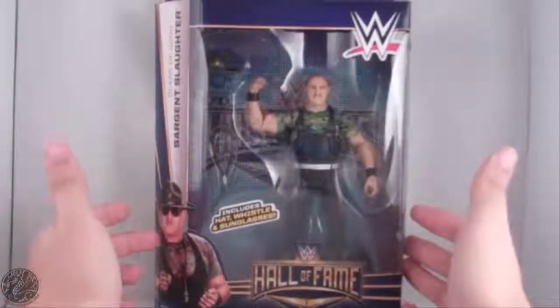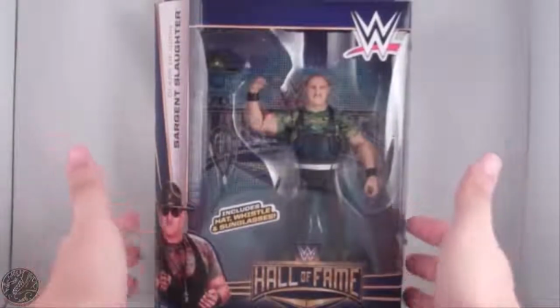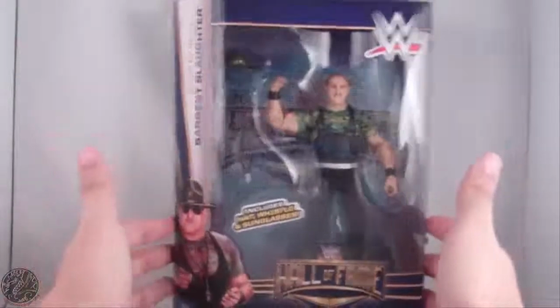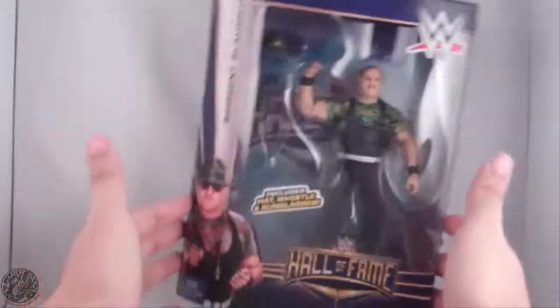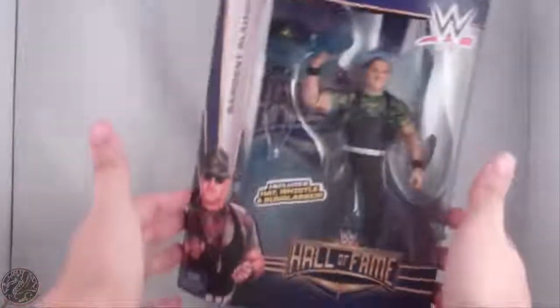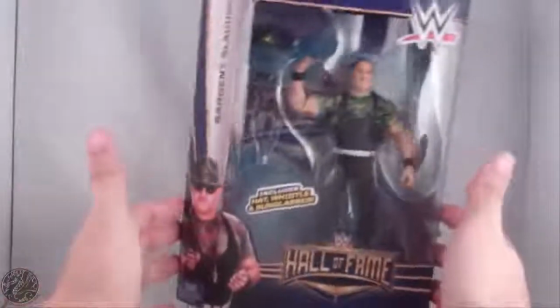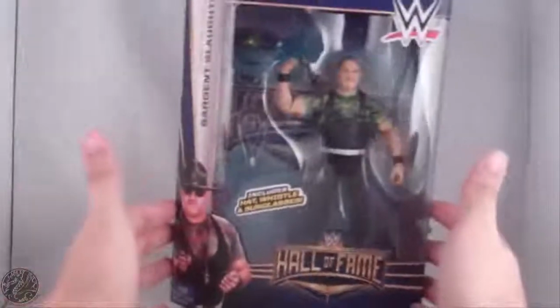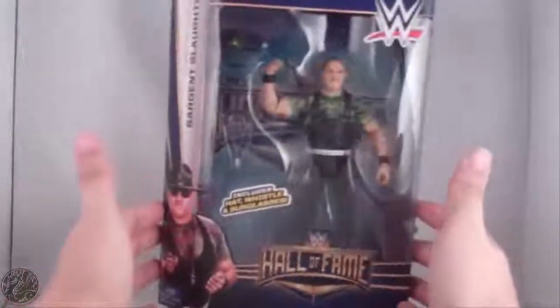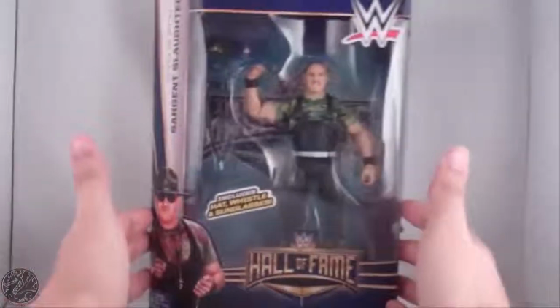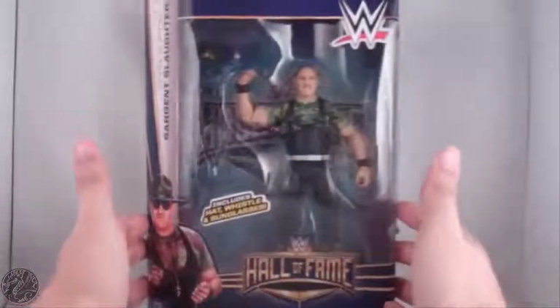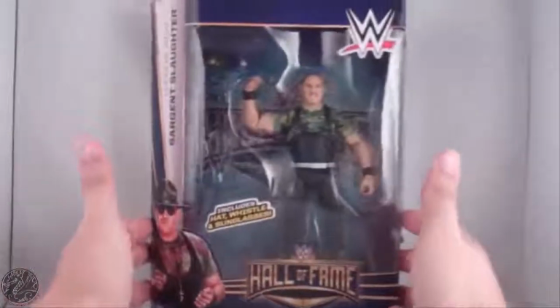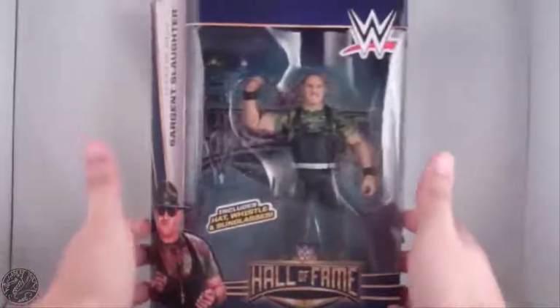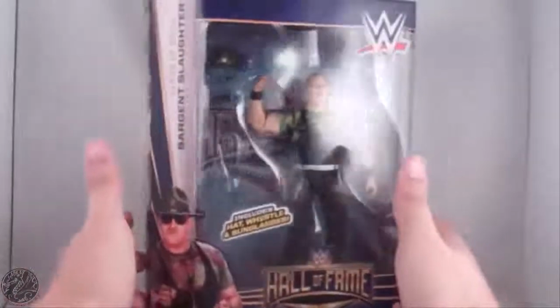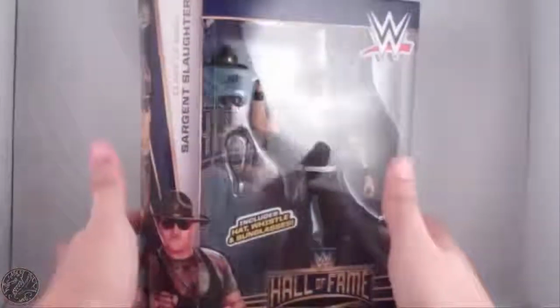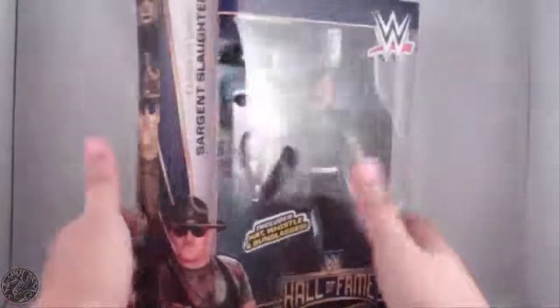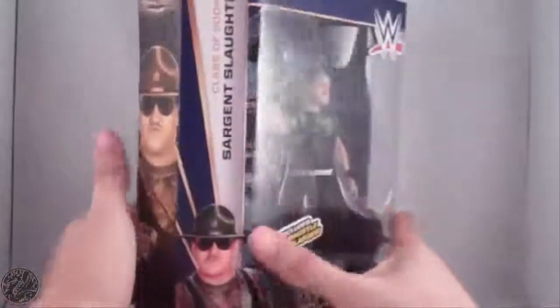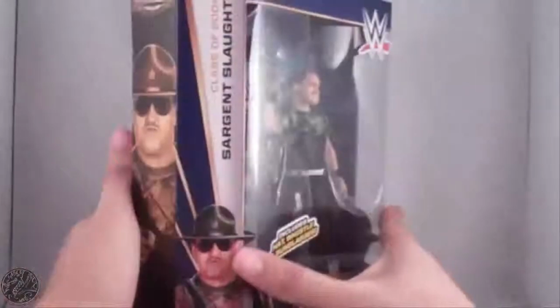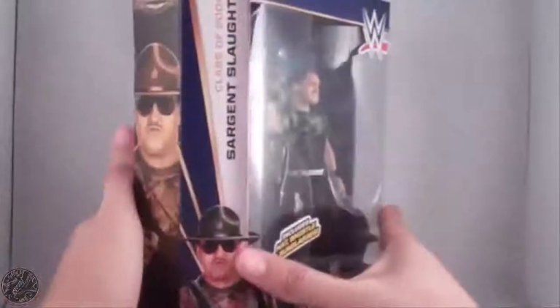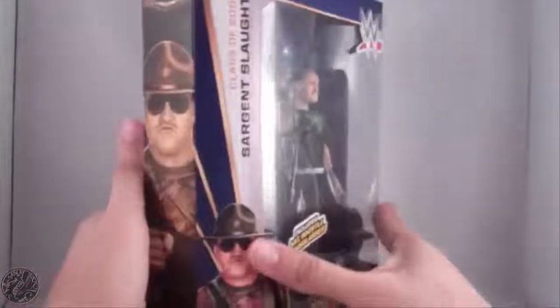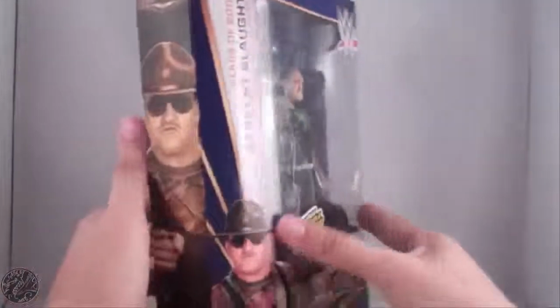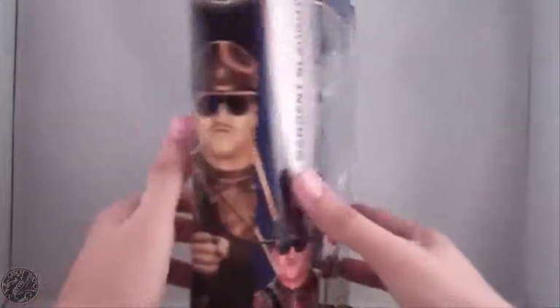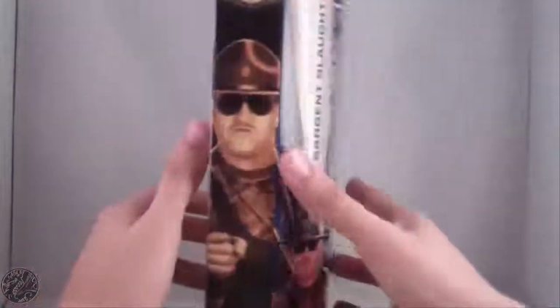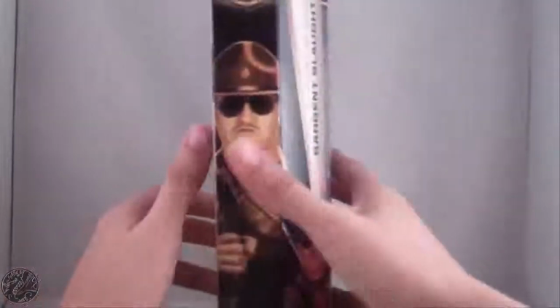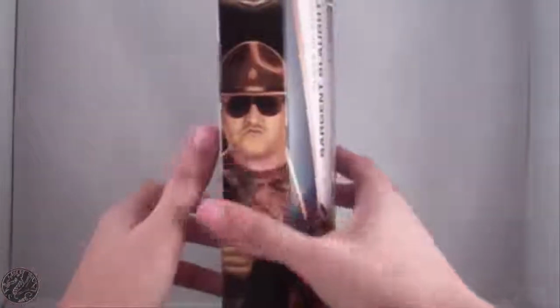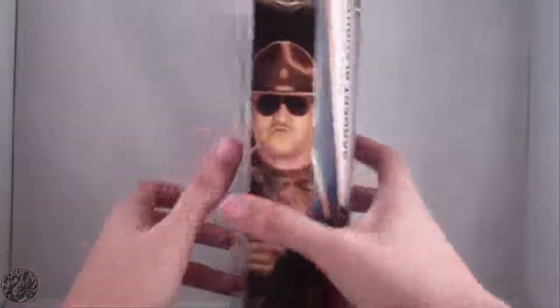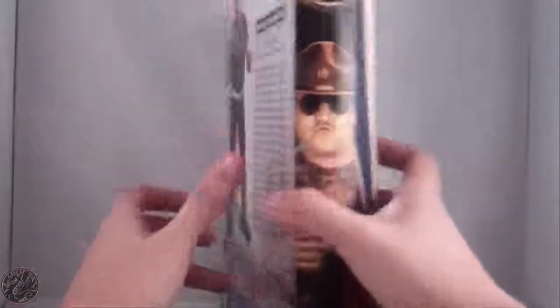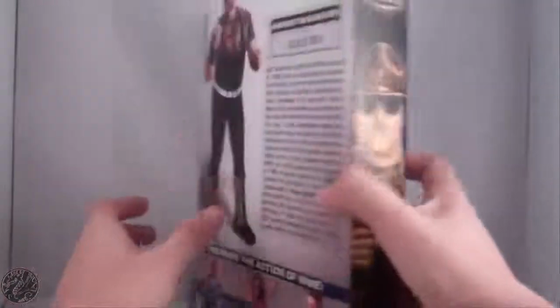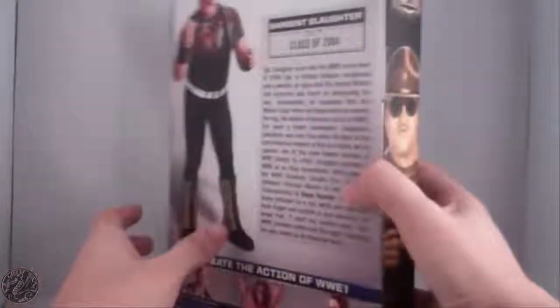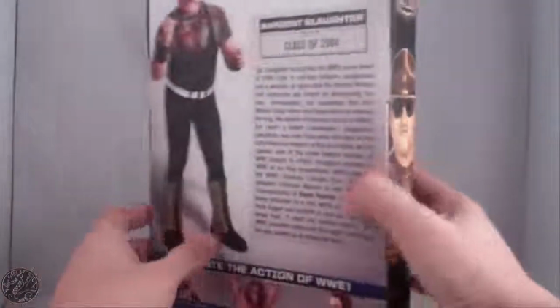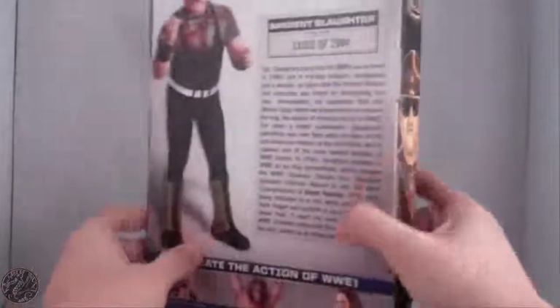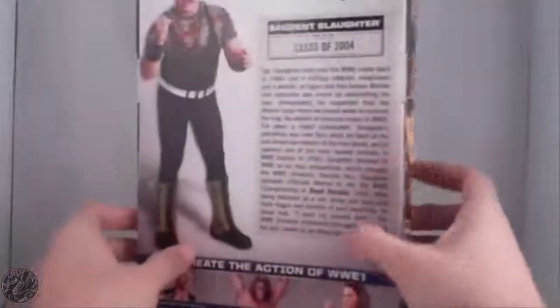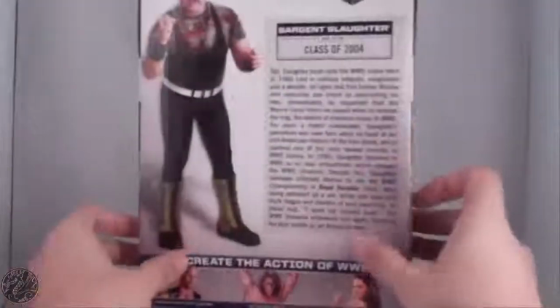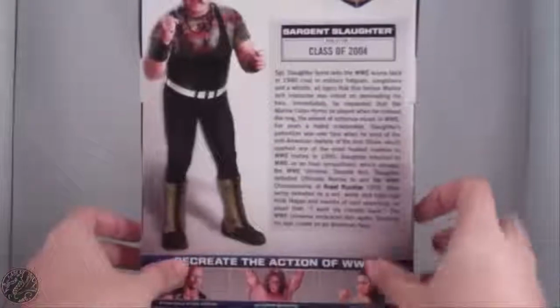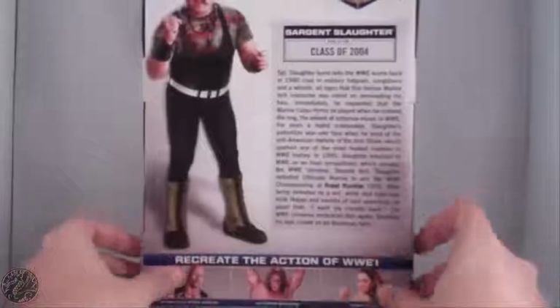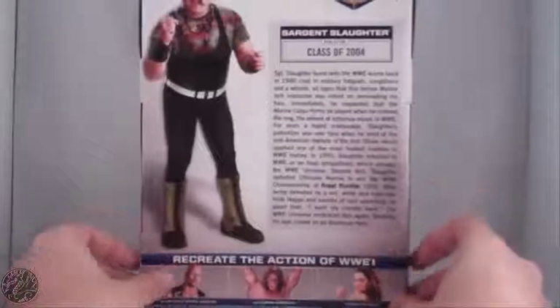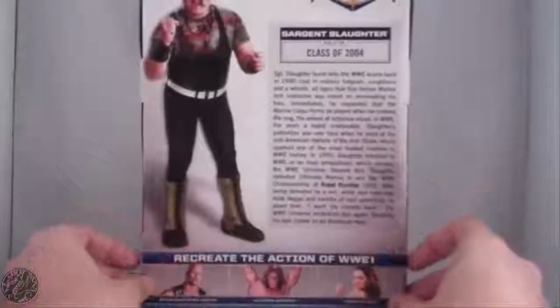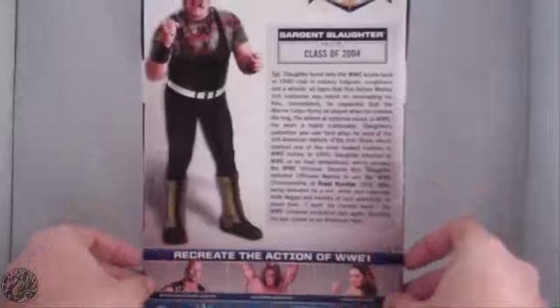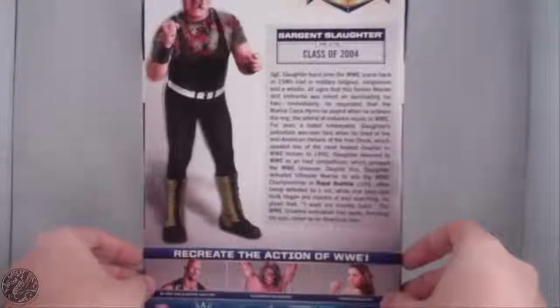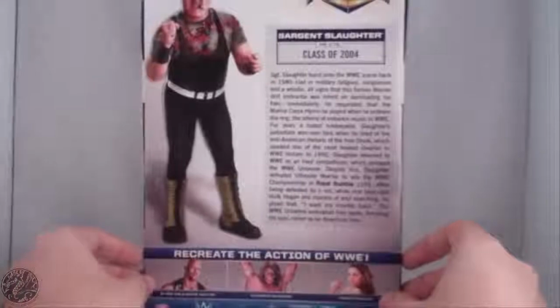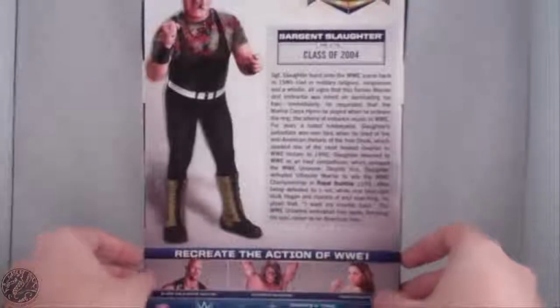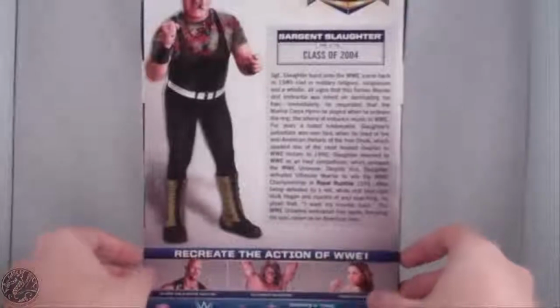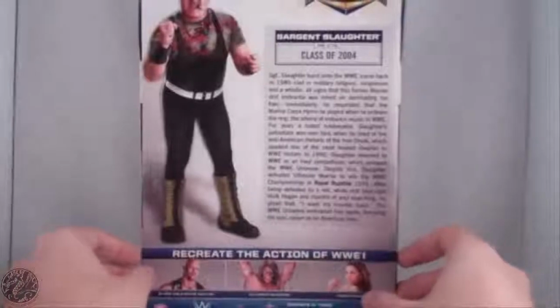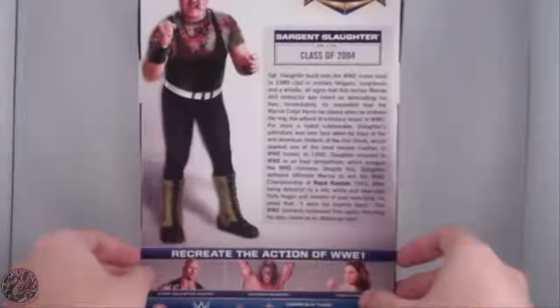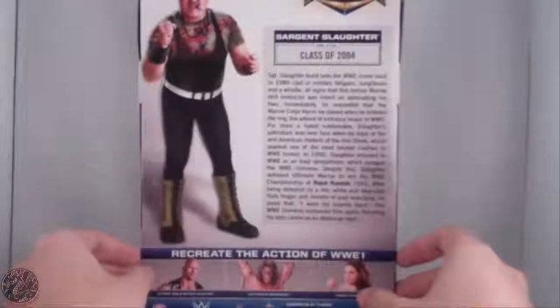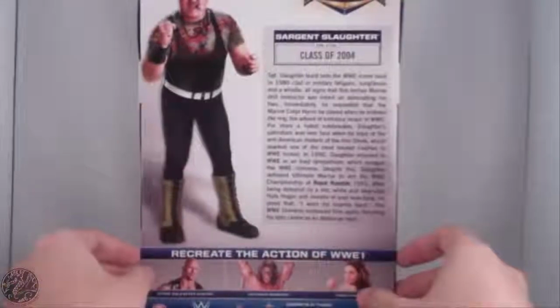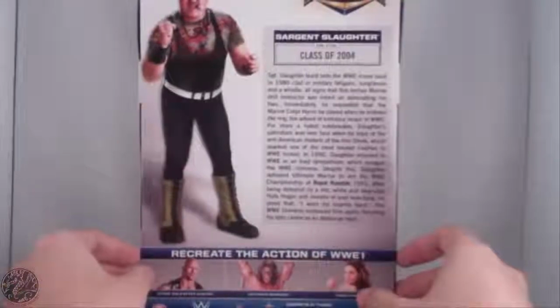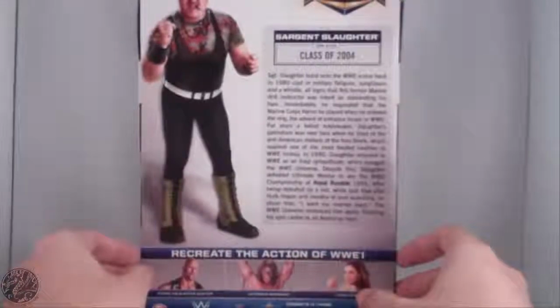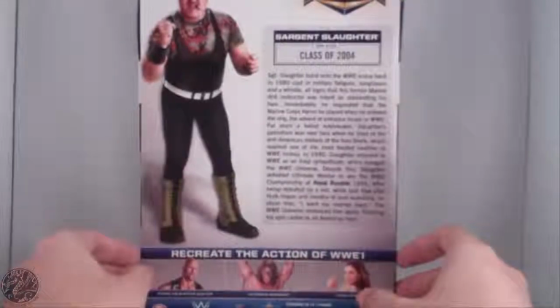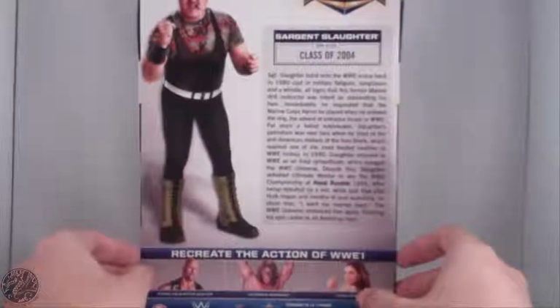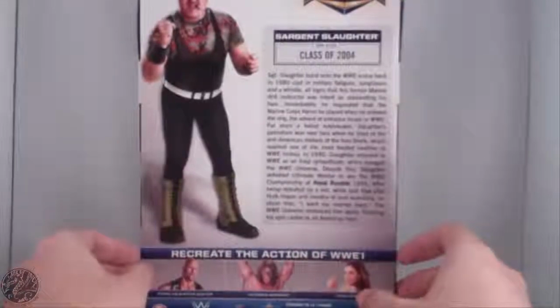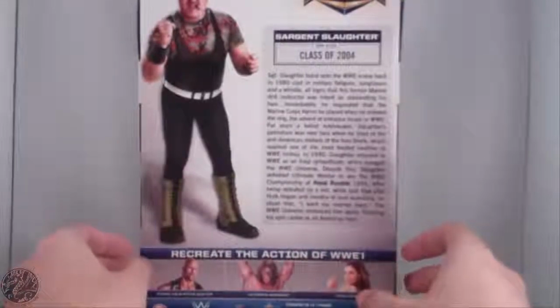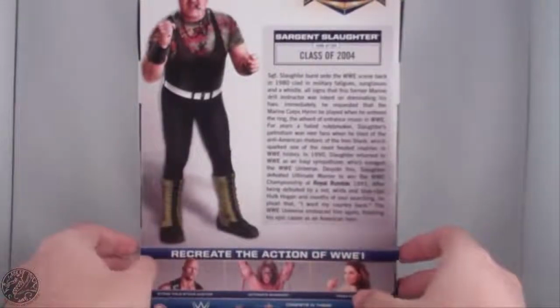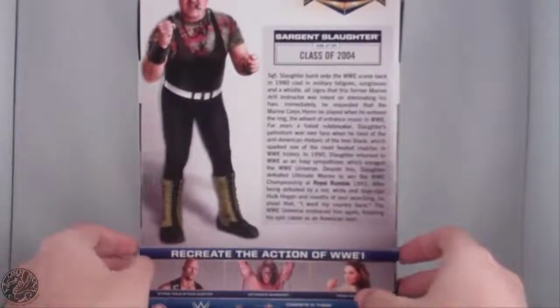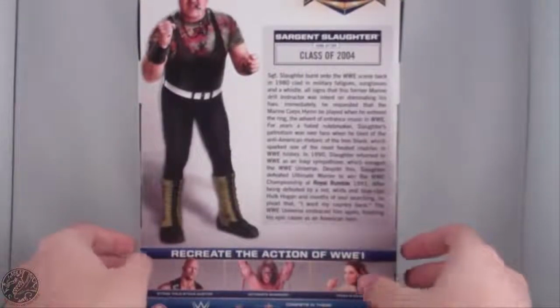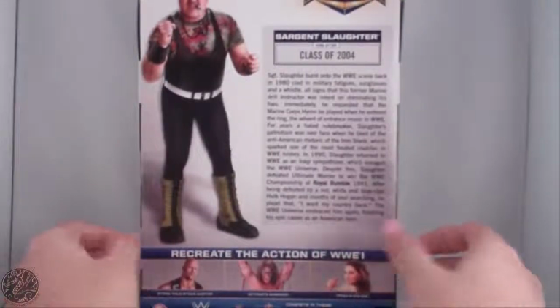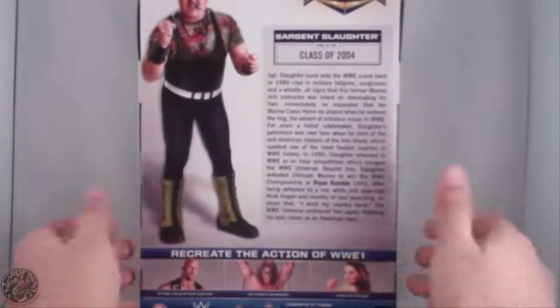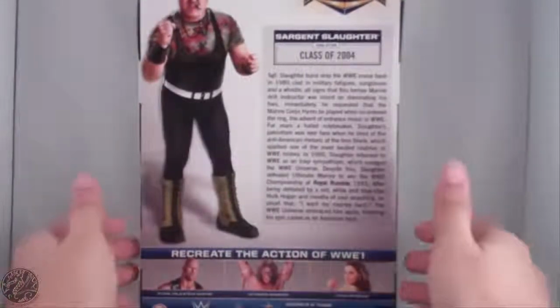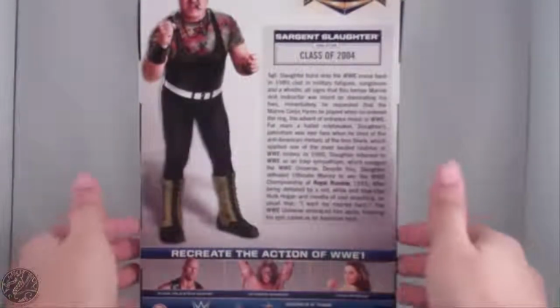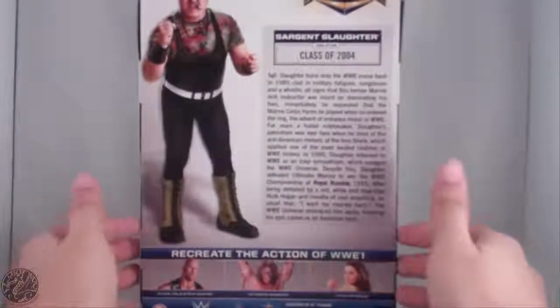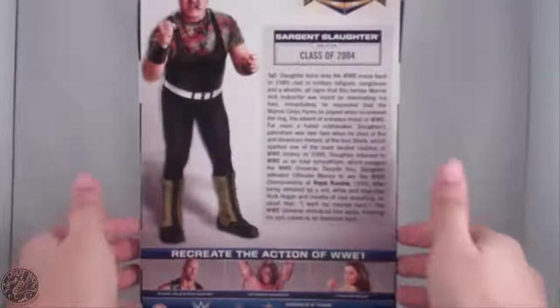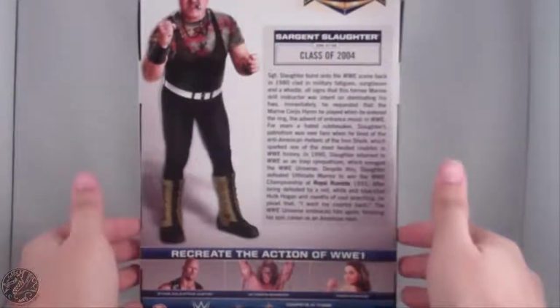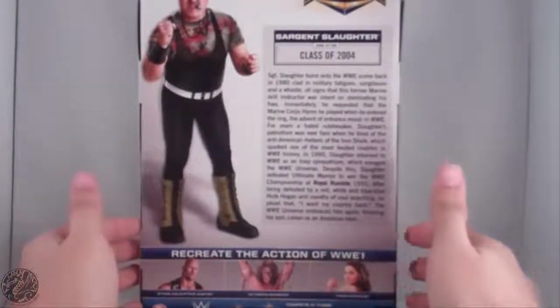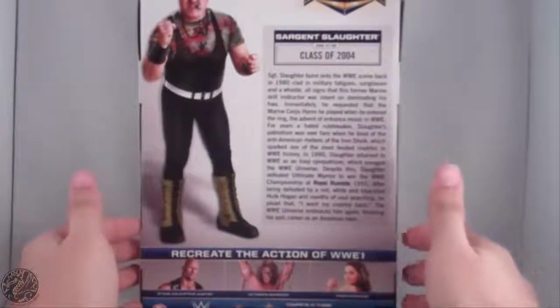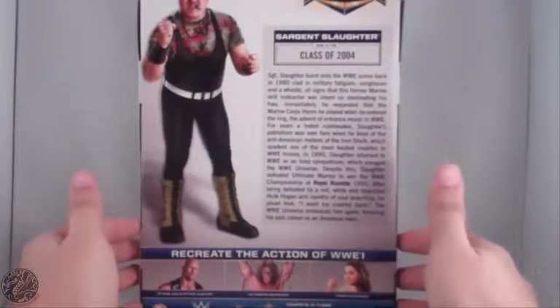Here we have a nice little picture of Sergeant Slaughter on the front, same picture on the back with a read-up. It says Class of '04.